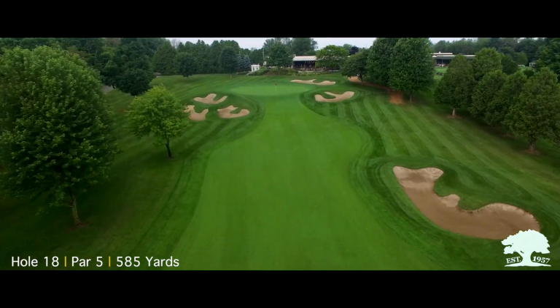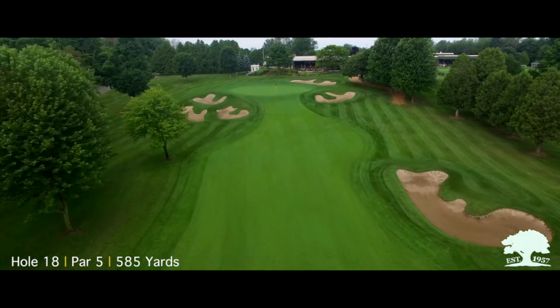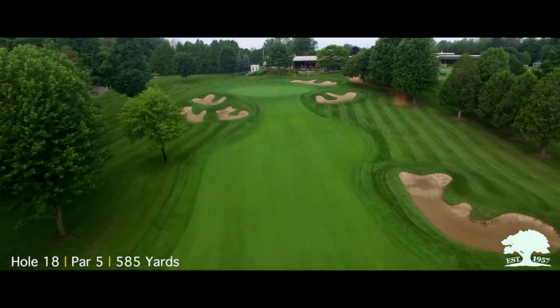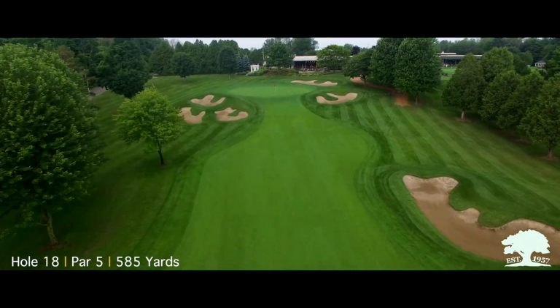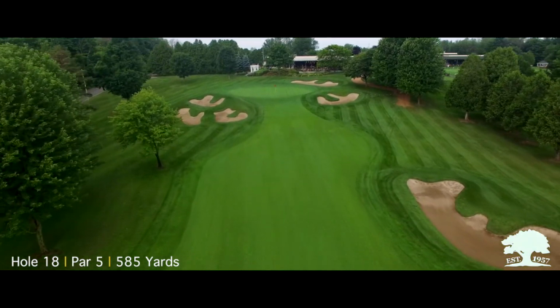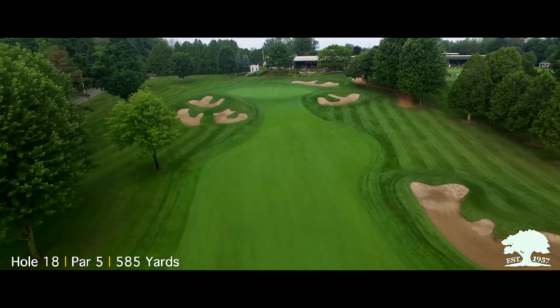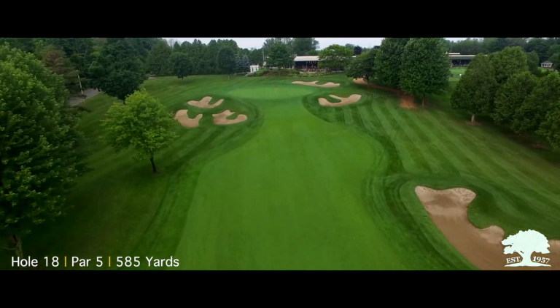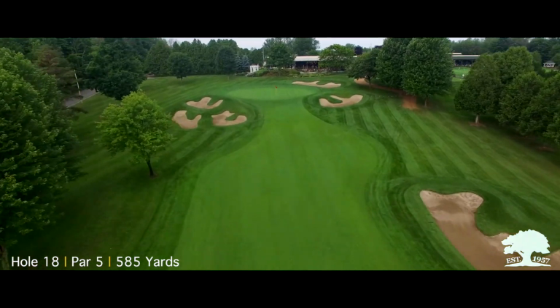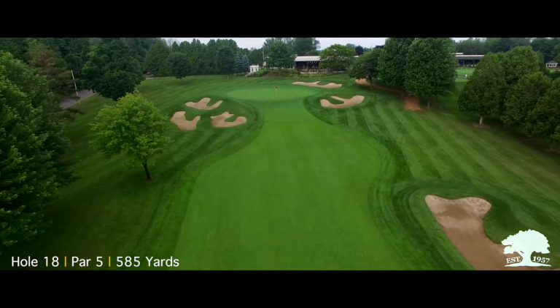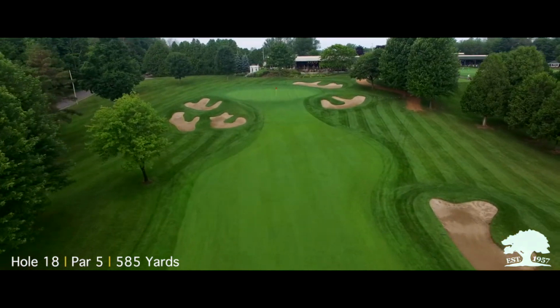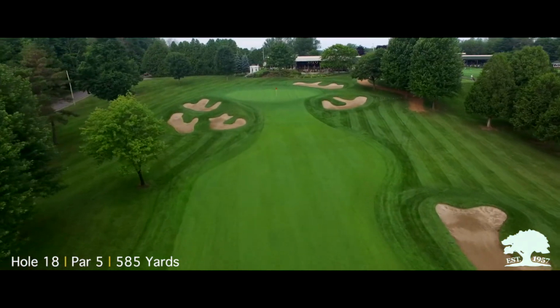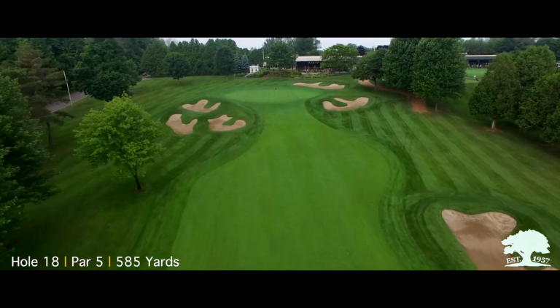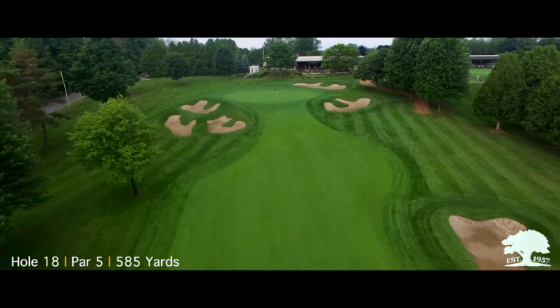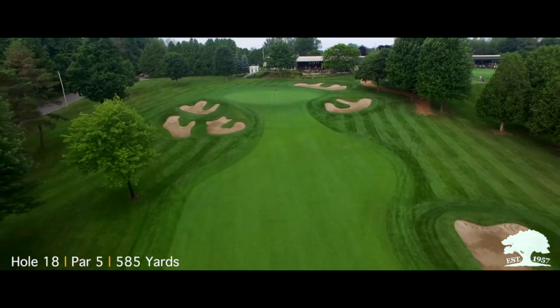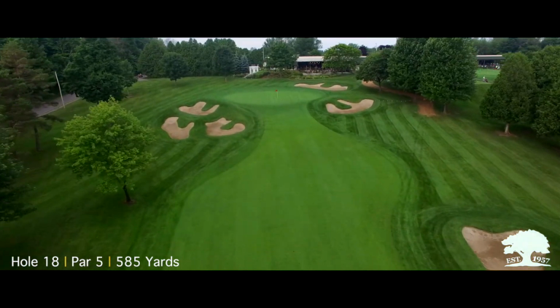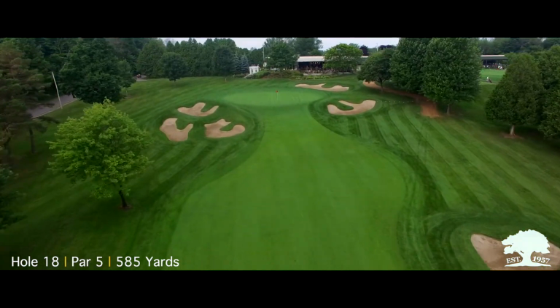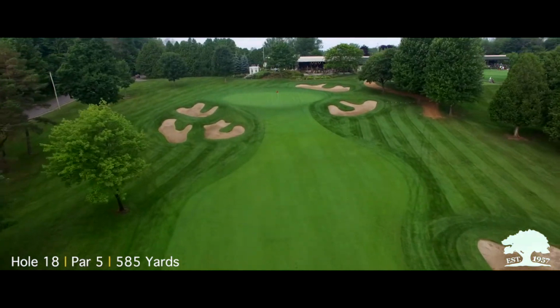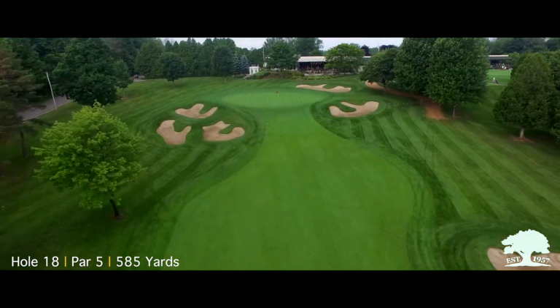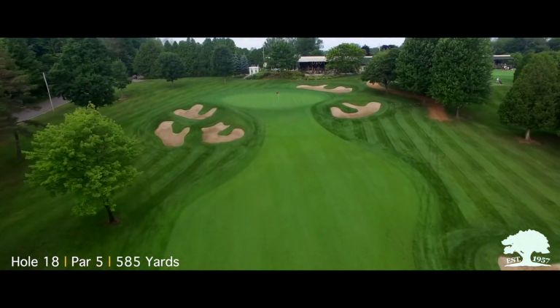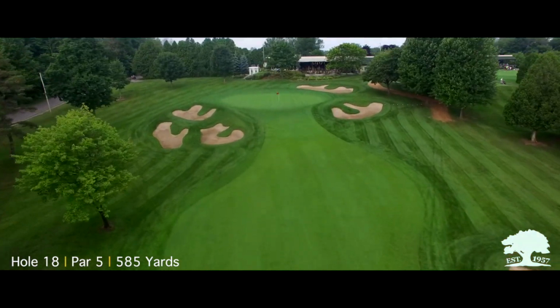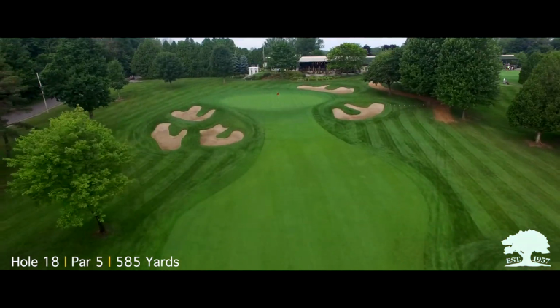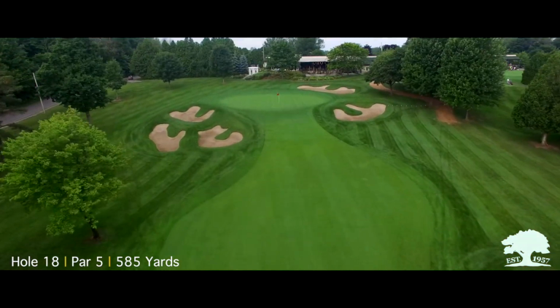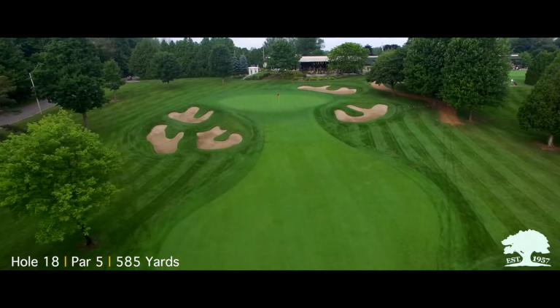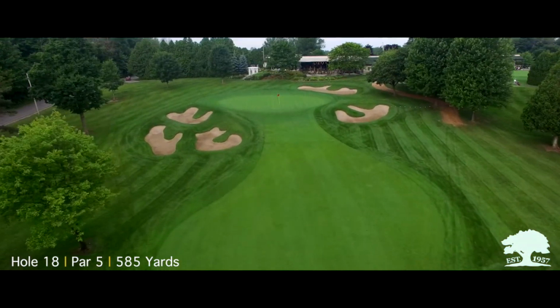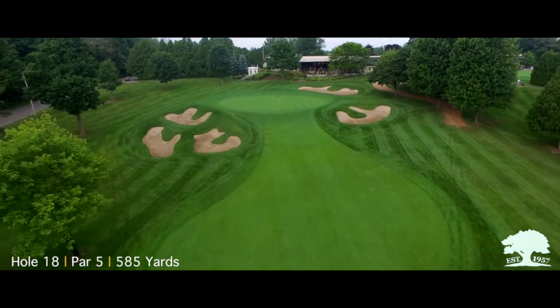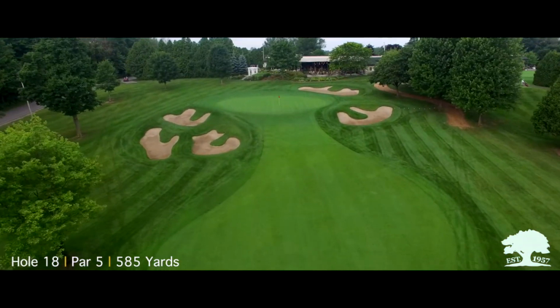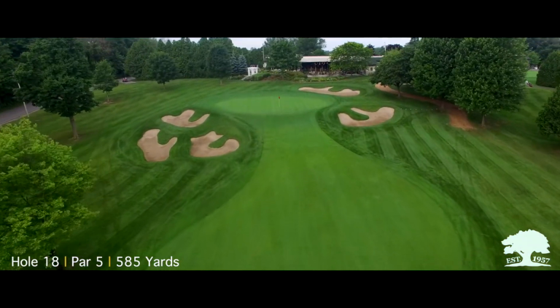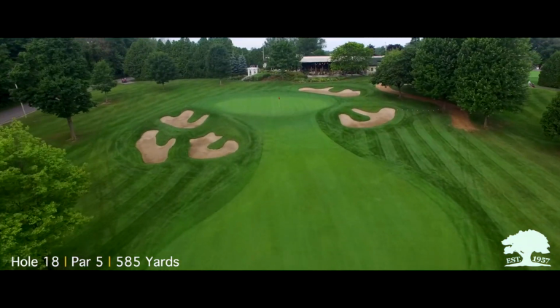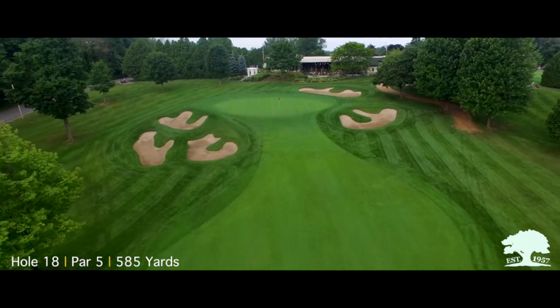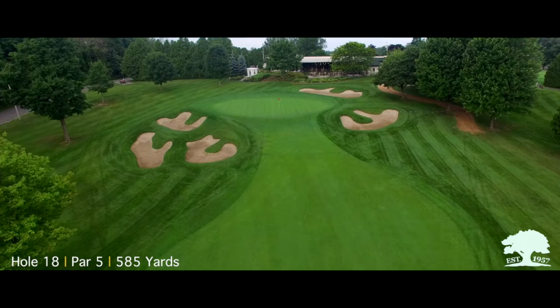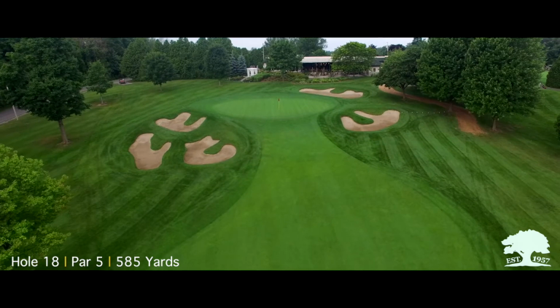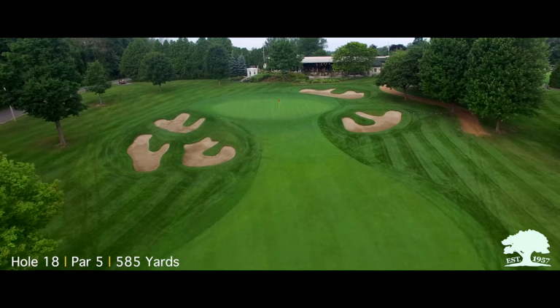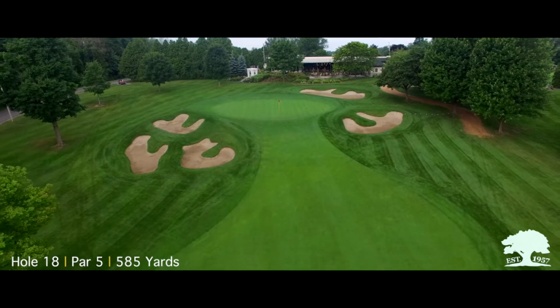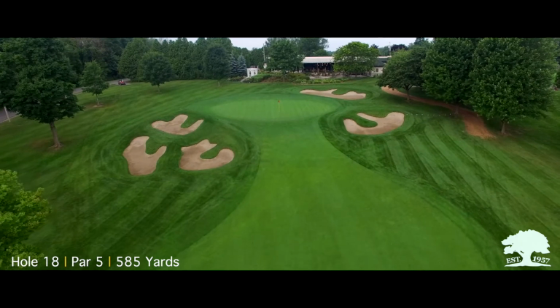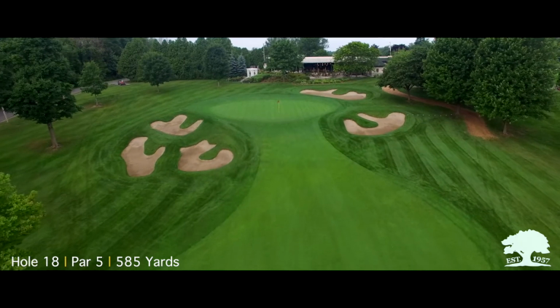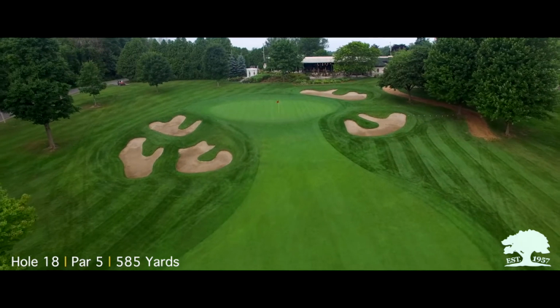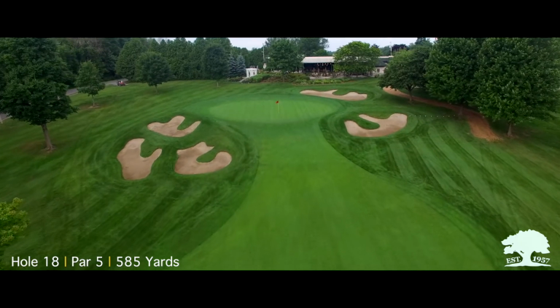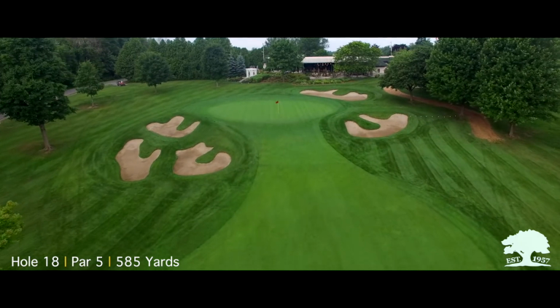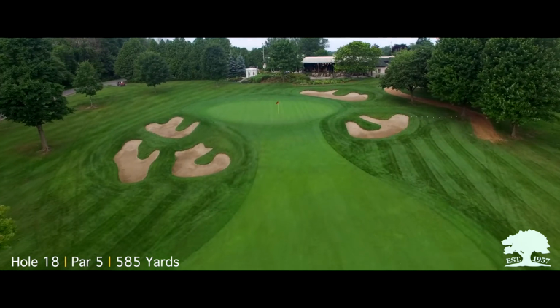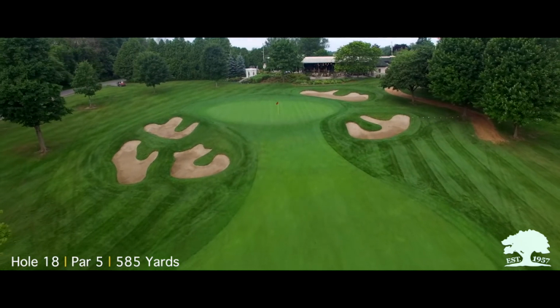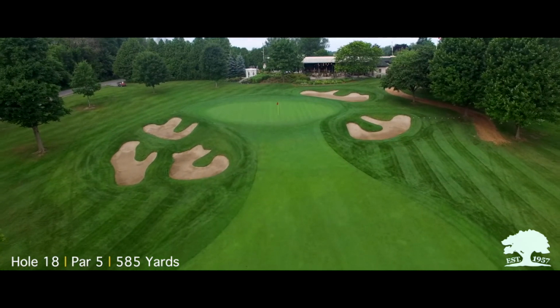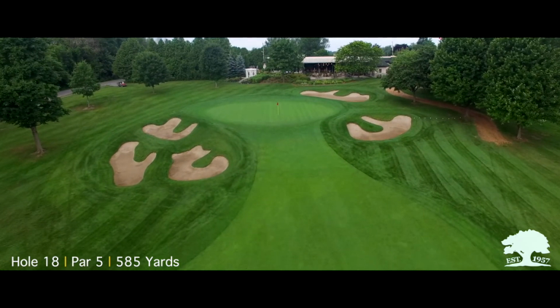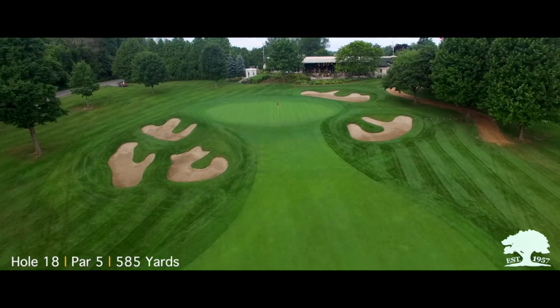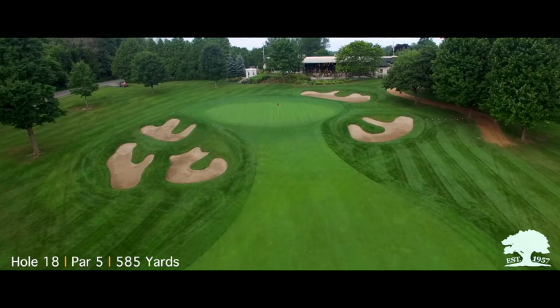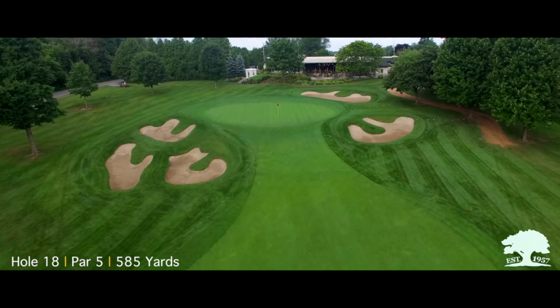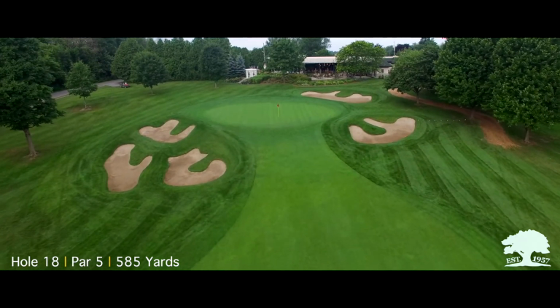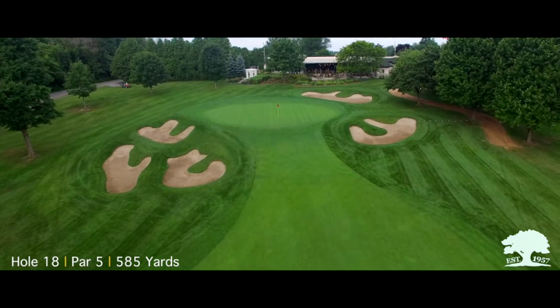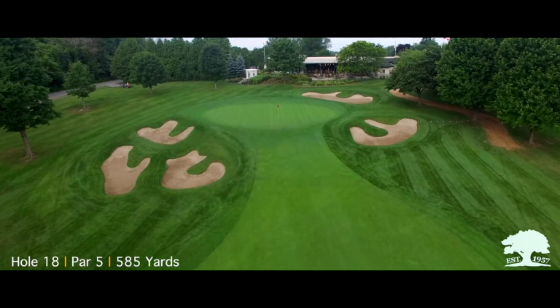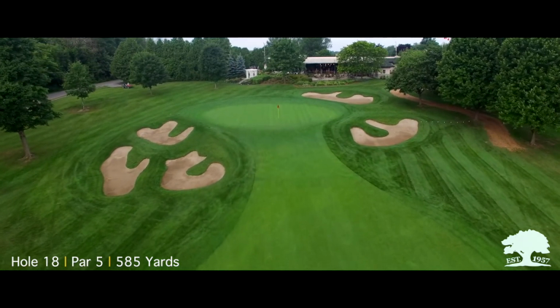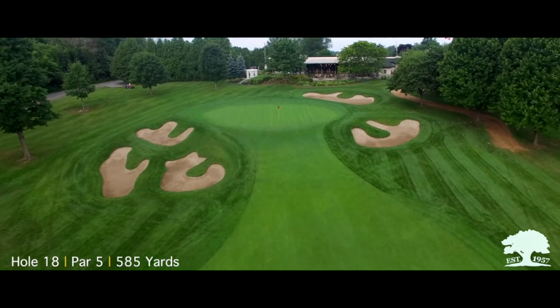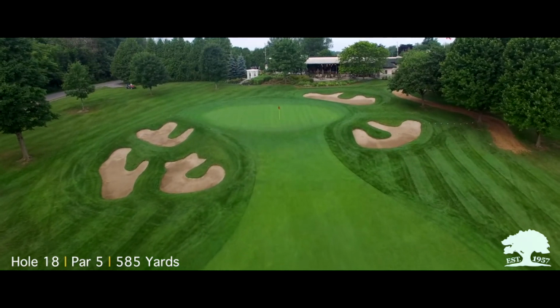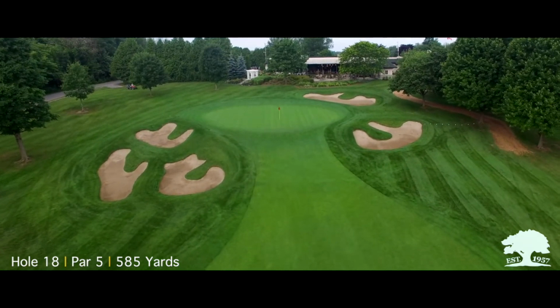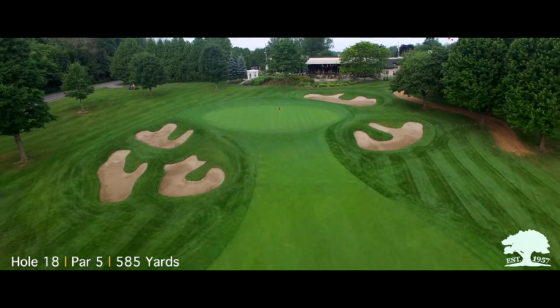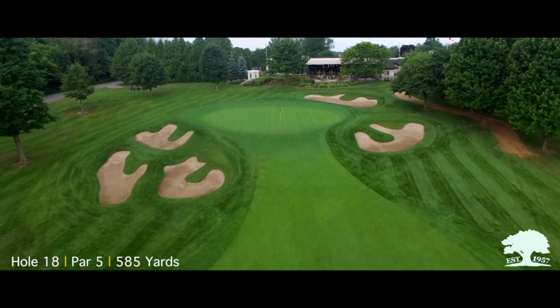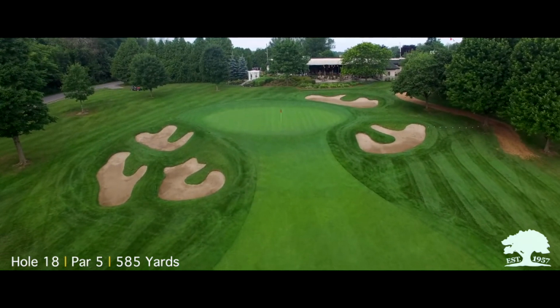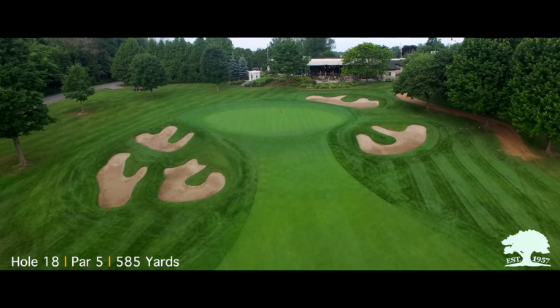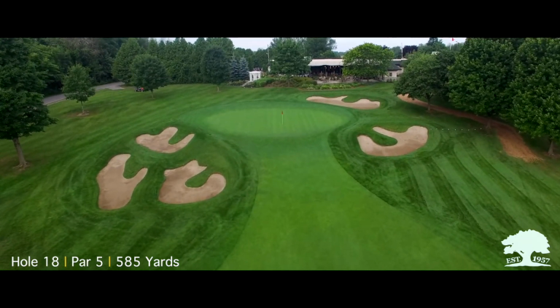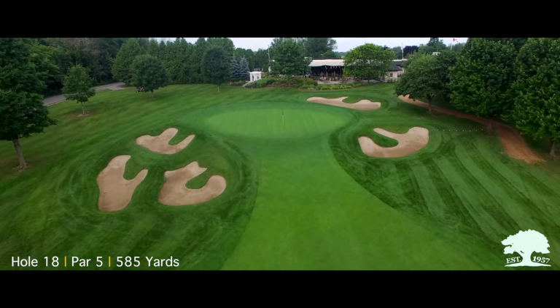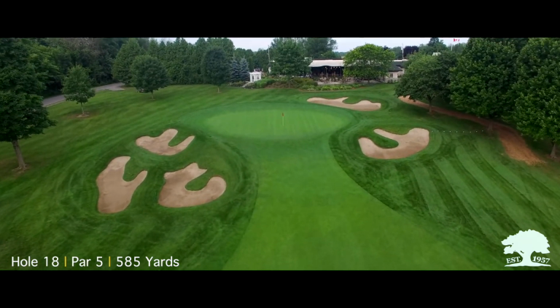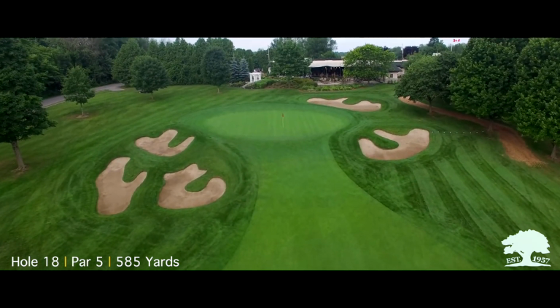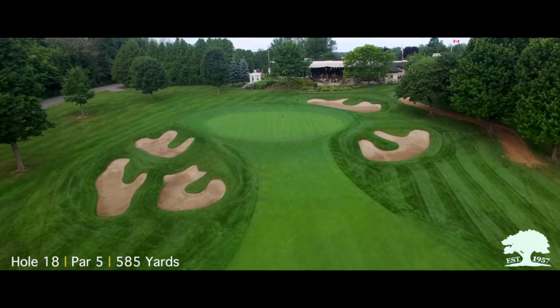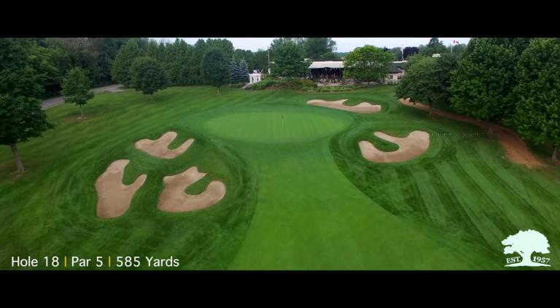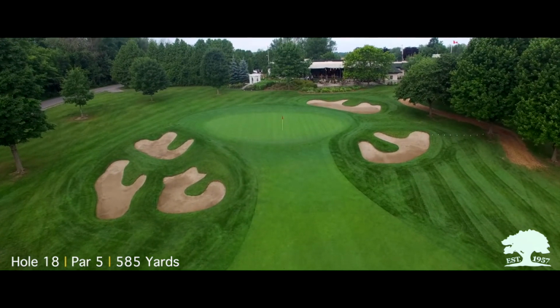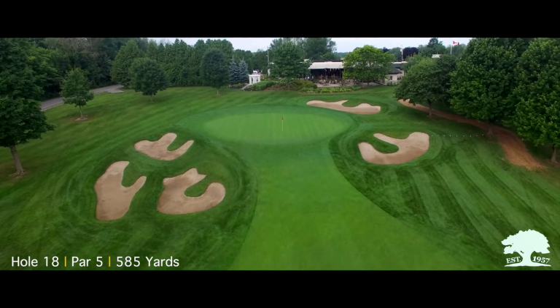Now the table is set for you to battle the smallest green on the golf course. Remember, center green is always a good shot at Rita View.